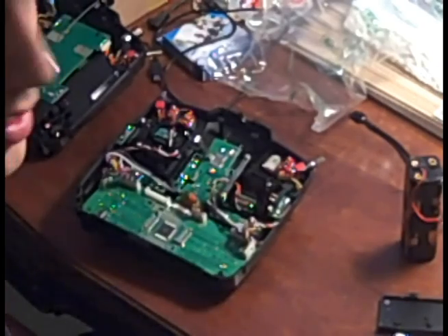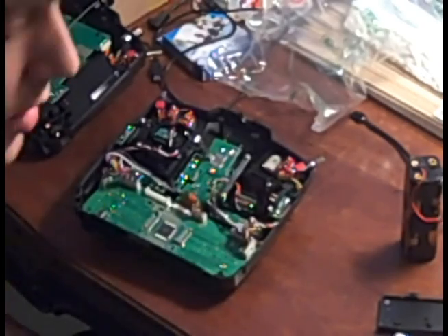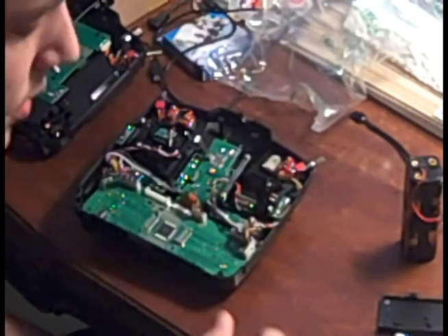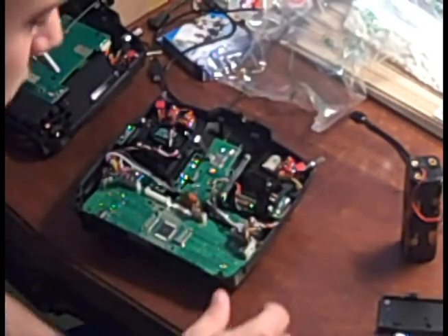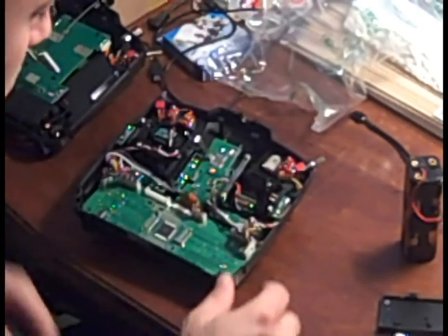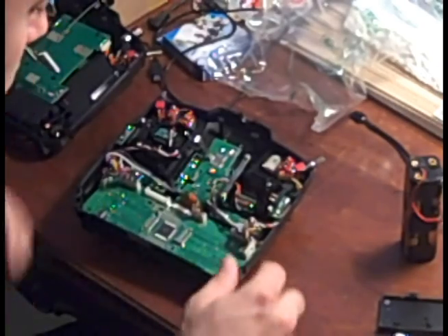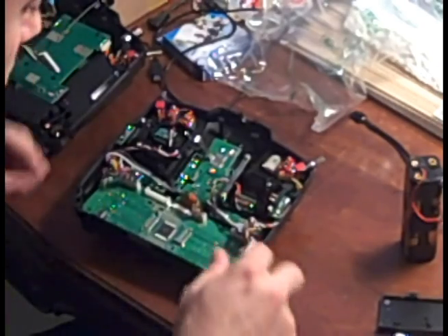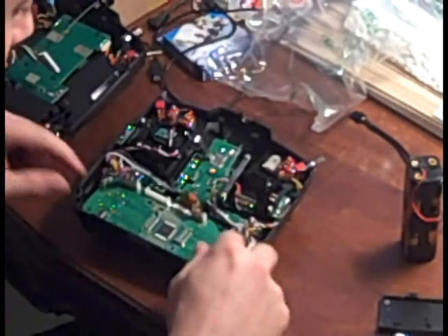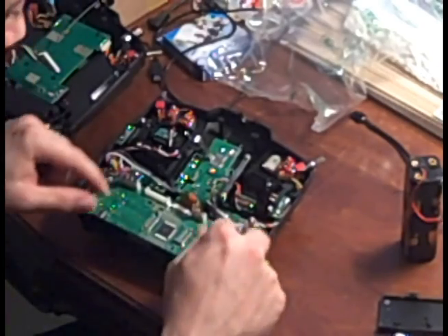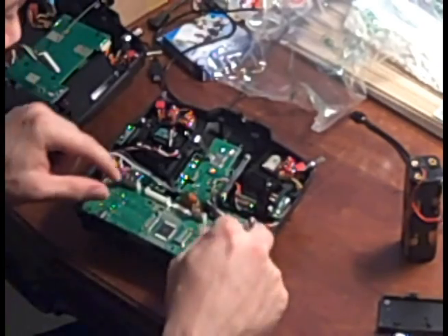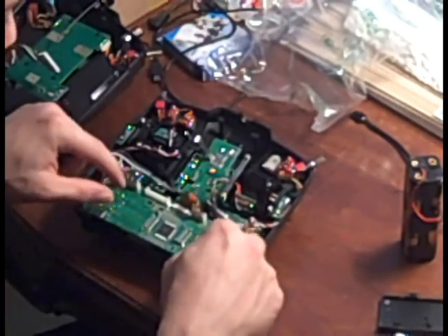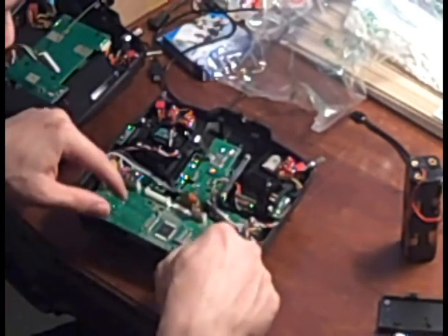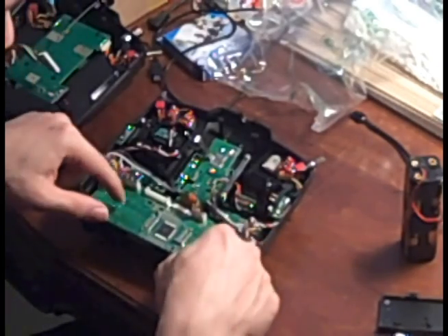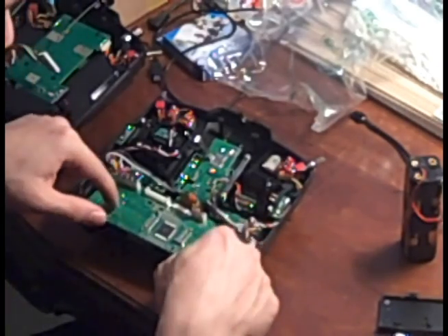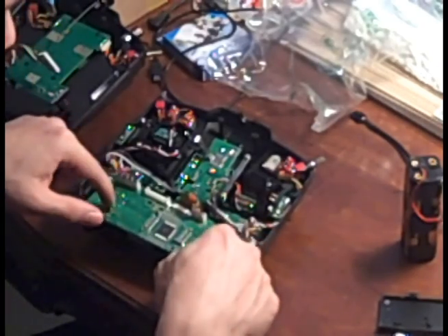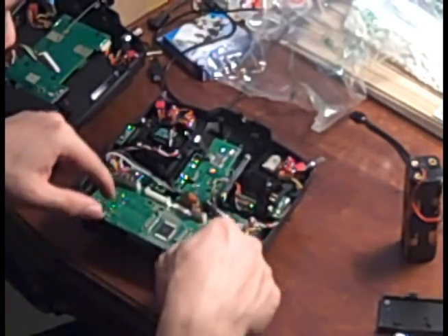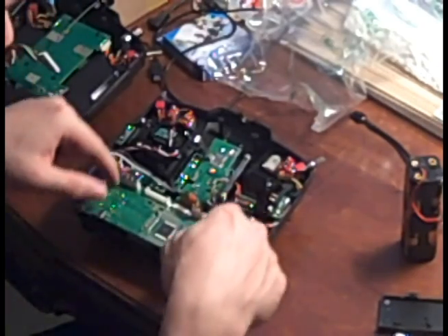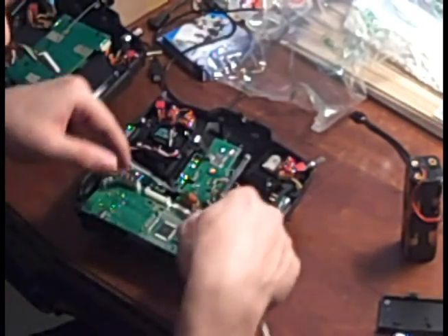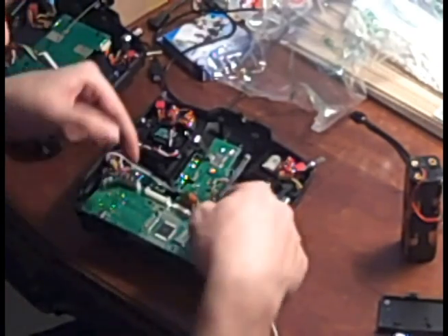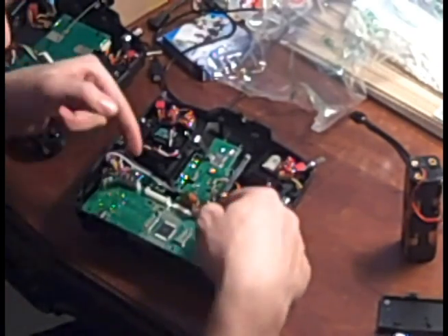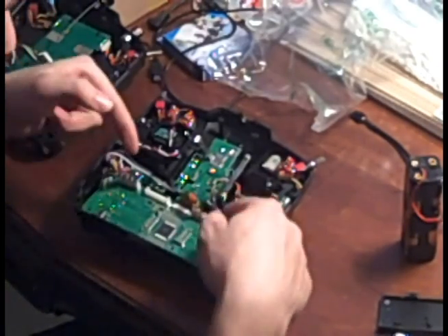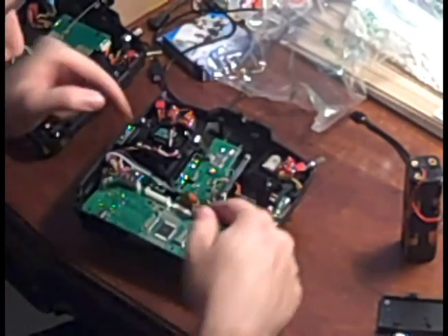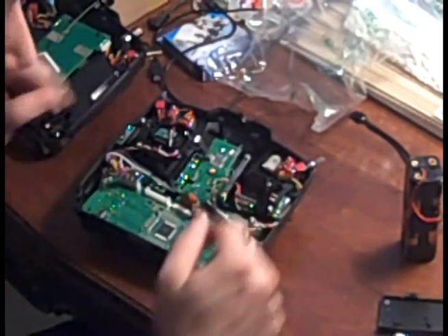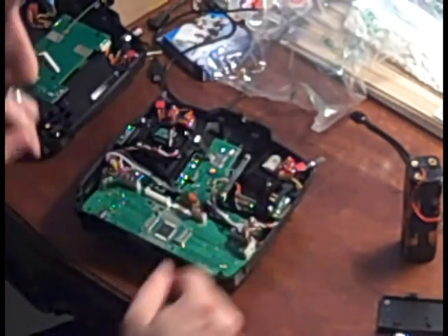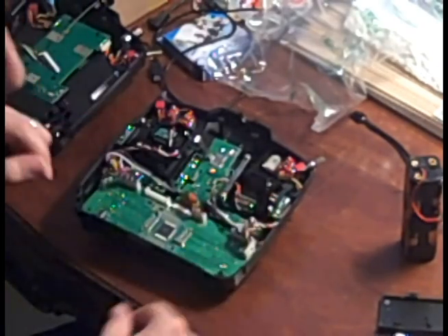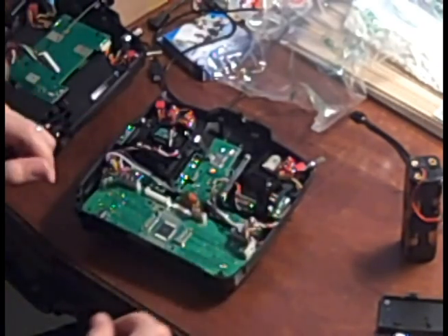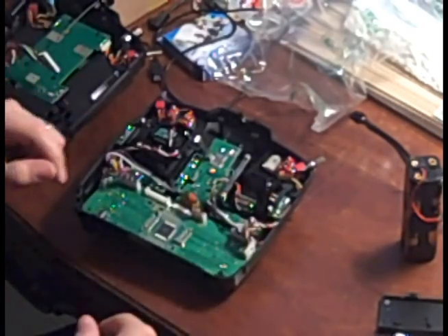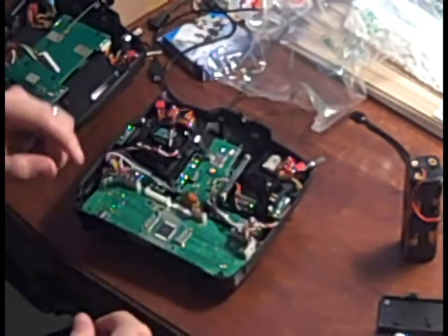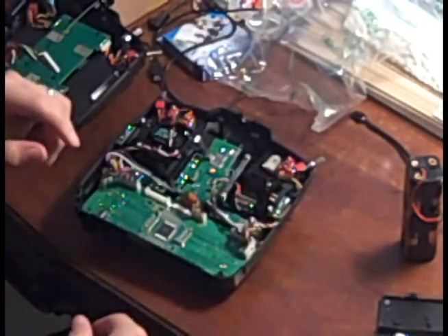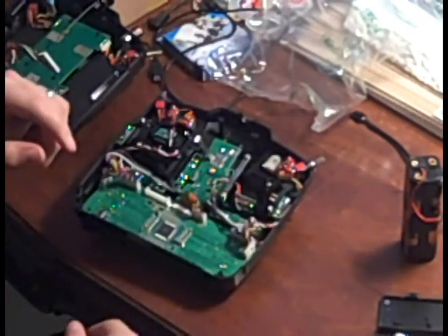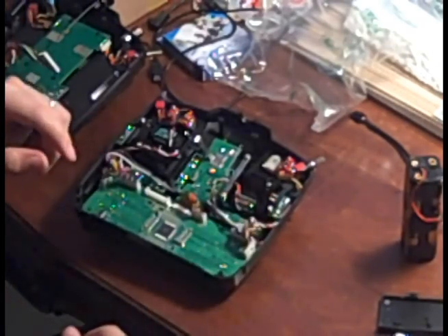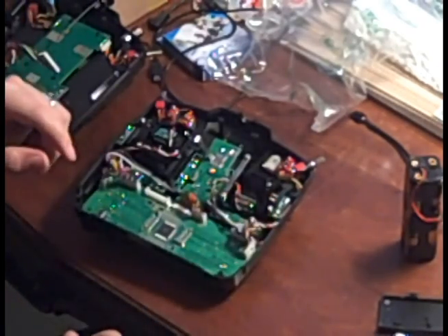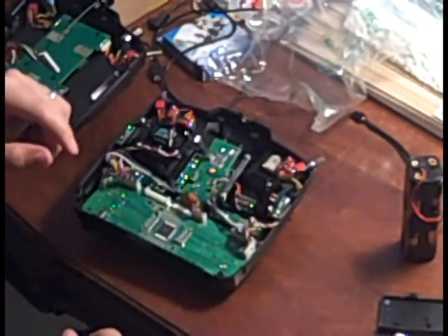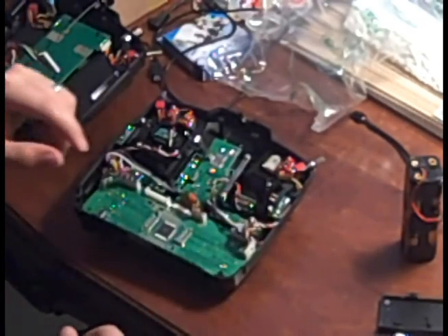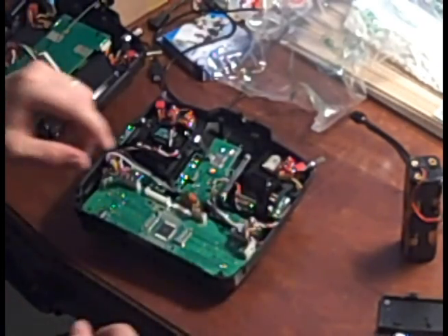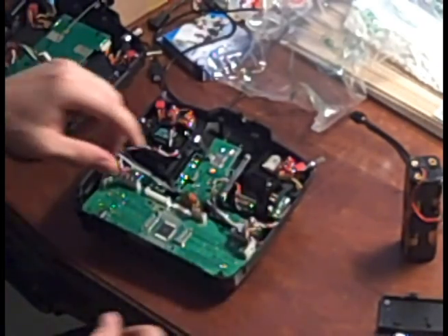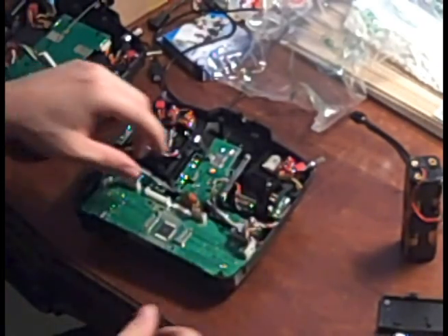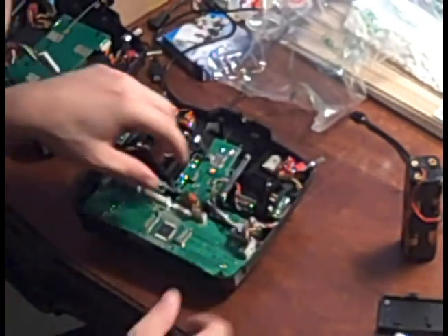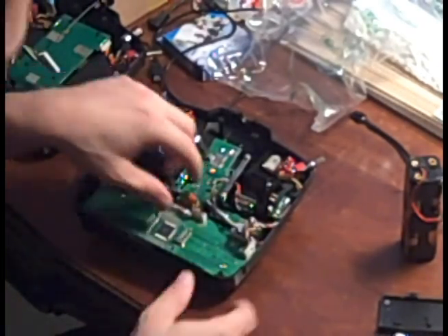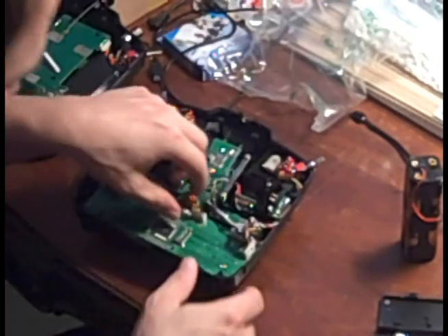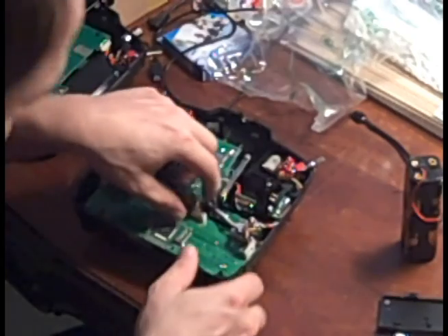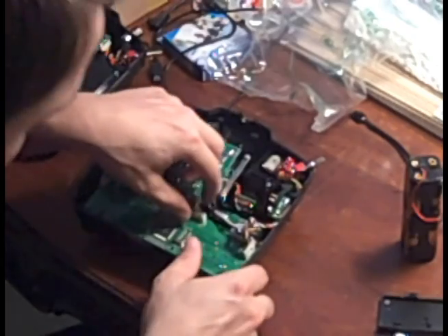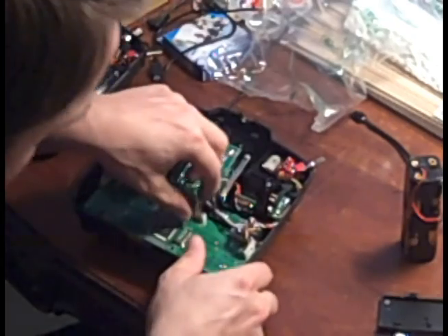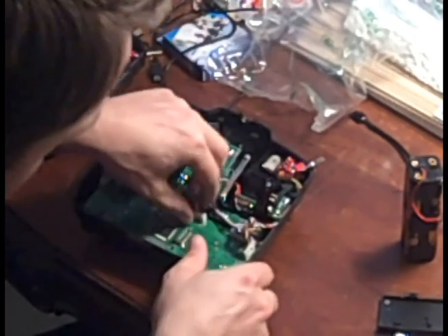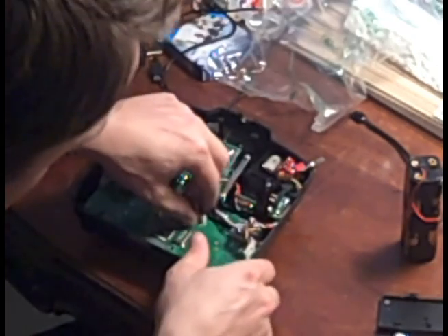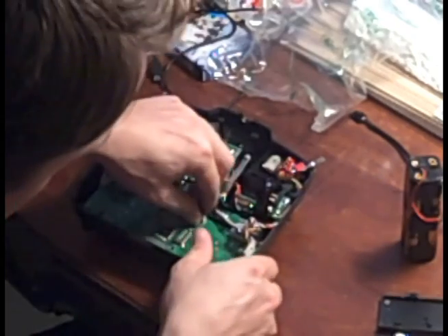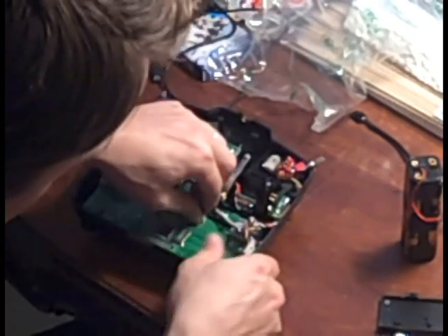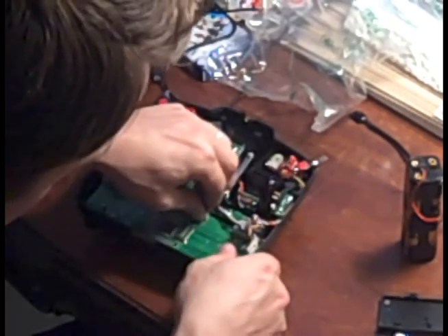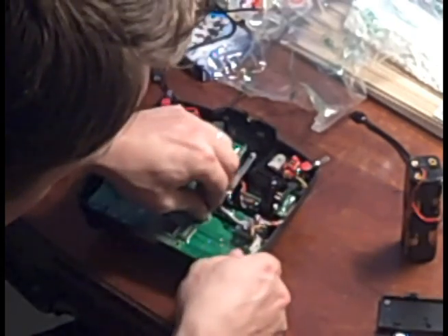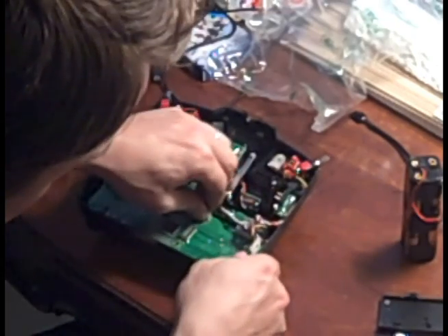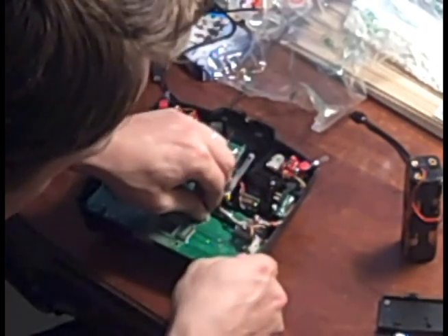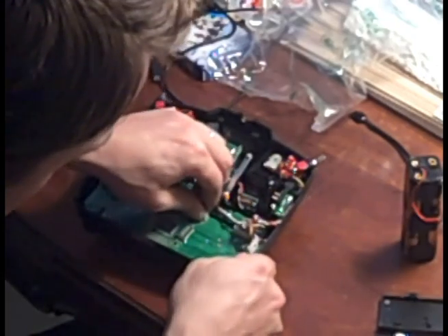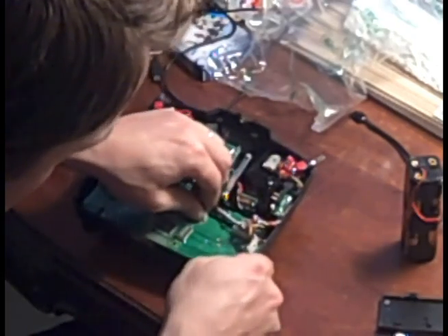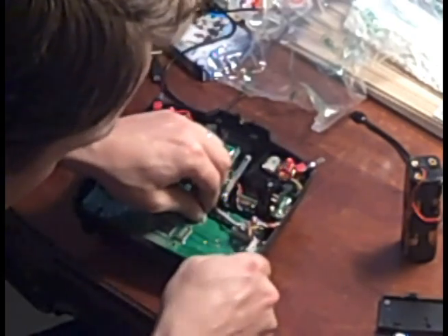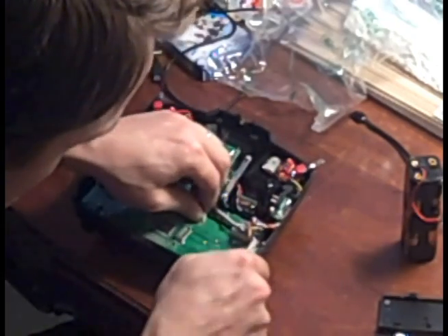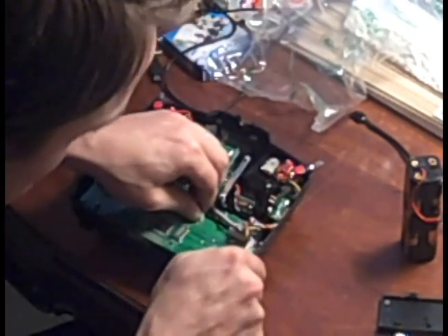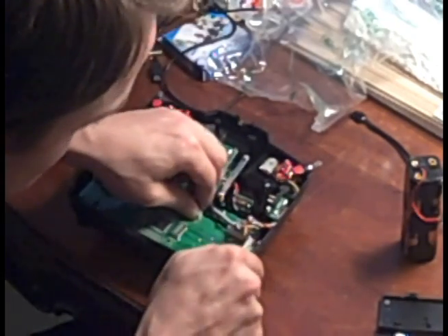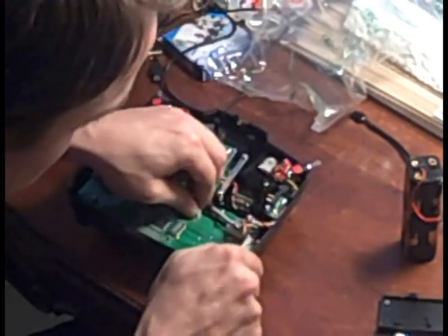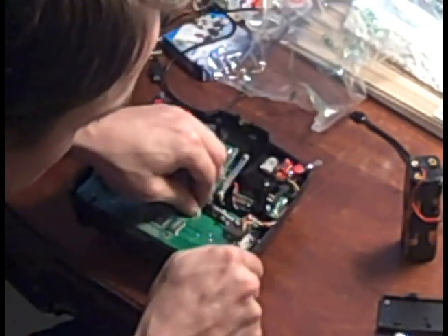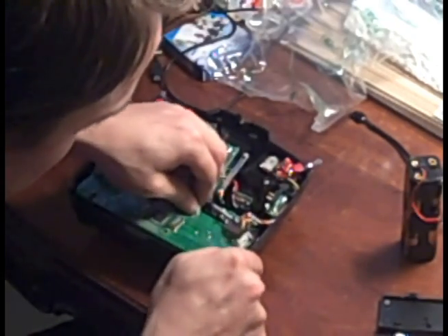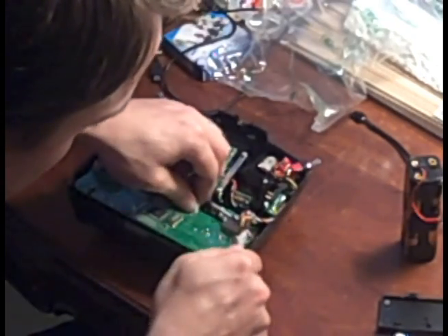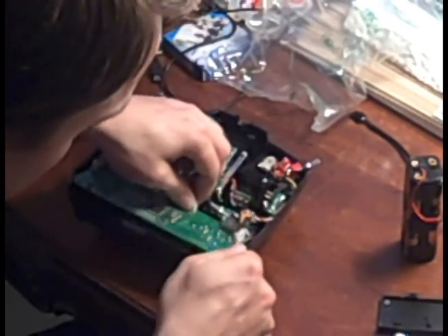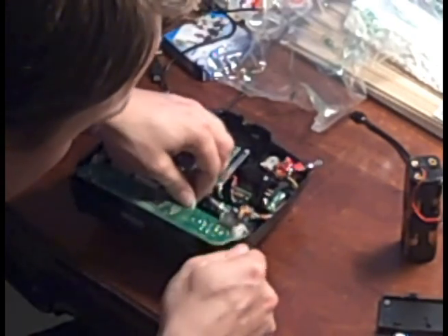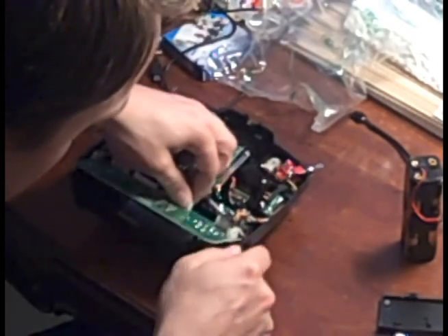Next, gently remove the PCB board, lifting it and rotating it at the same time.